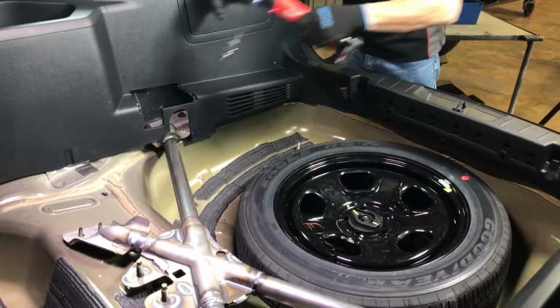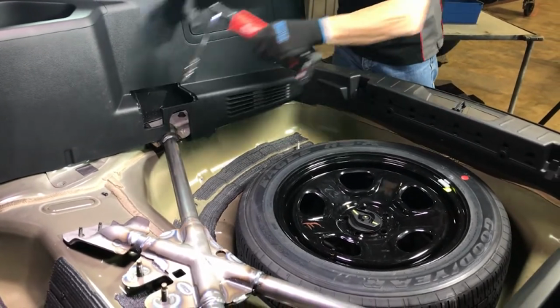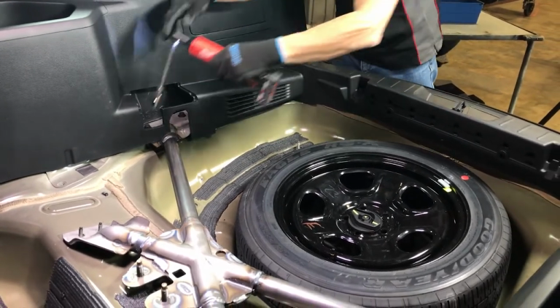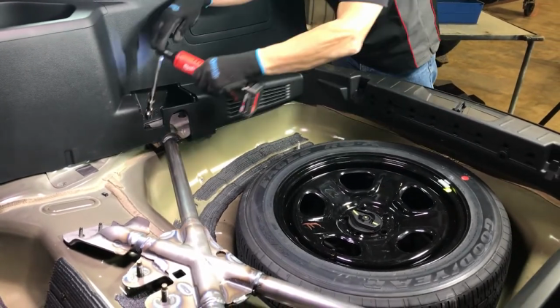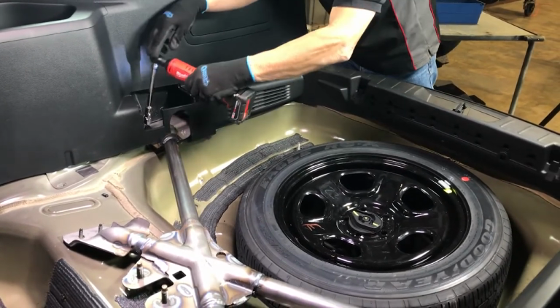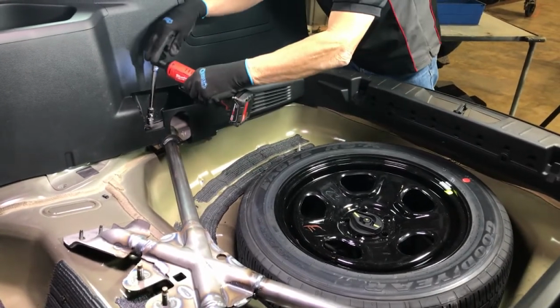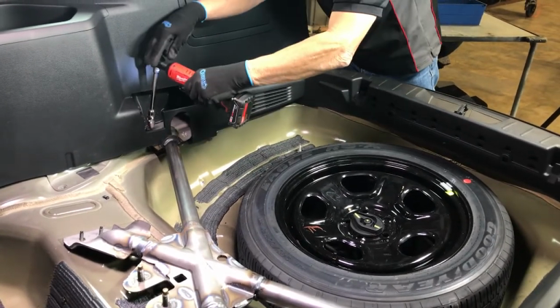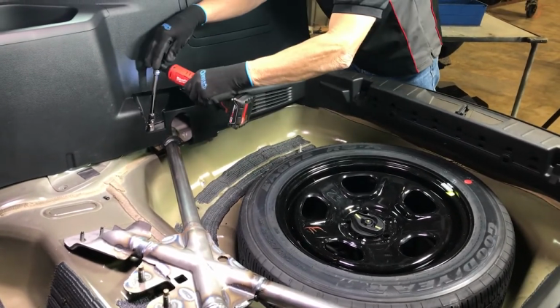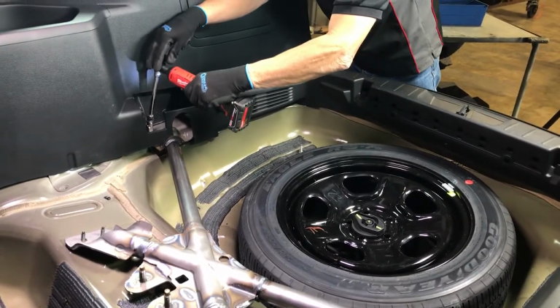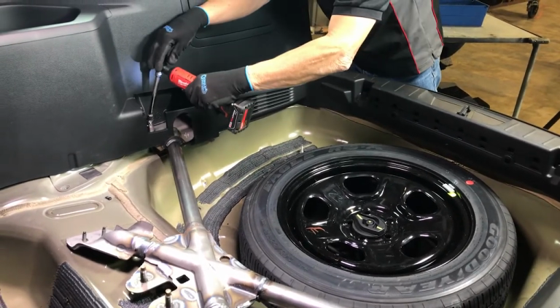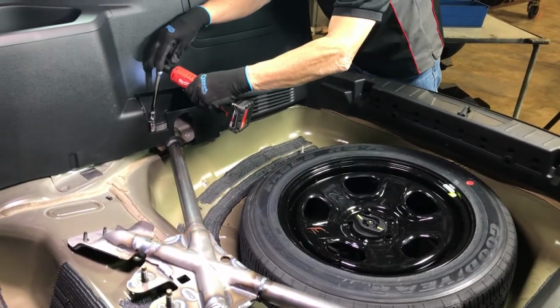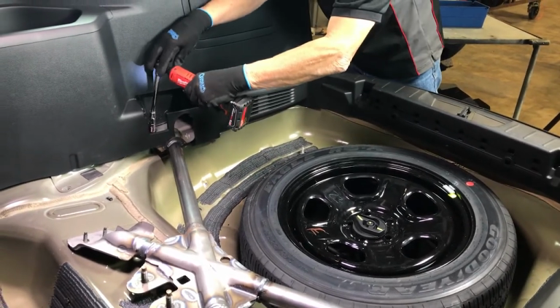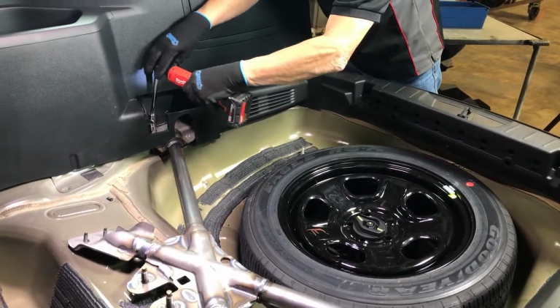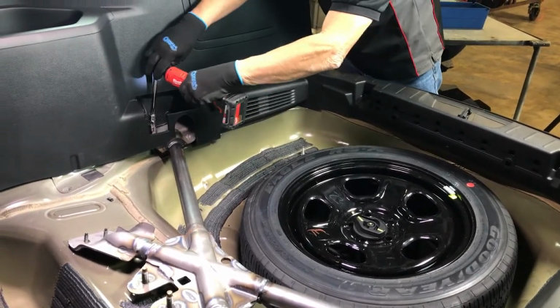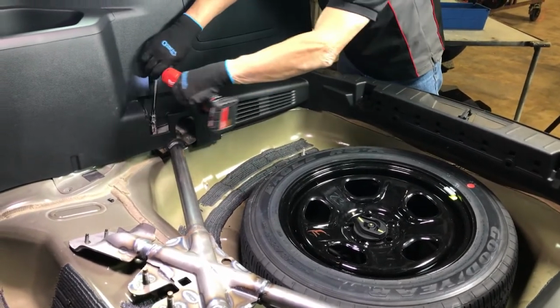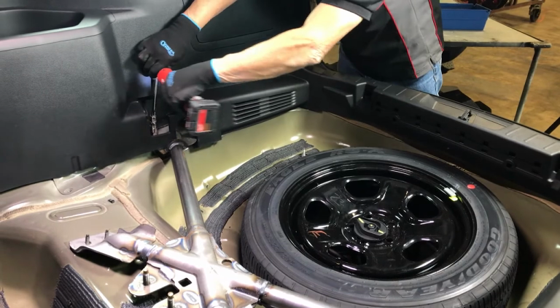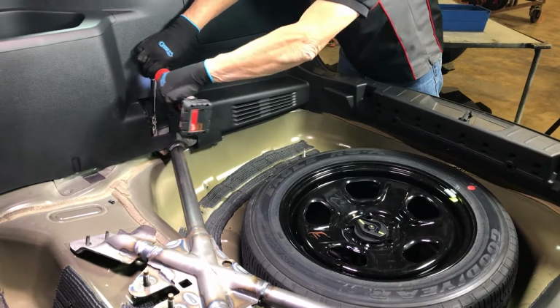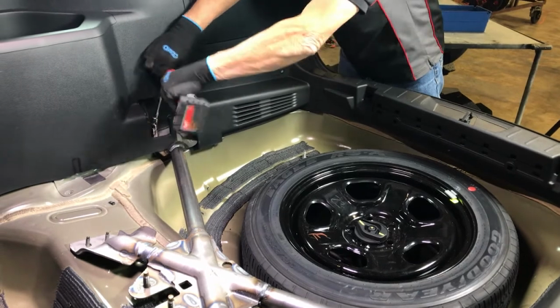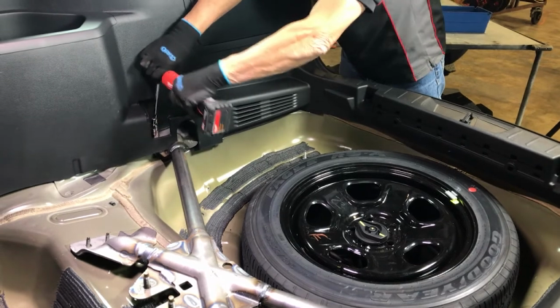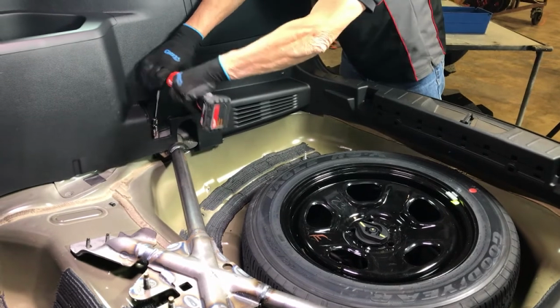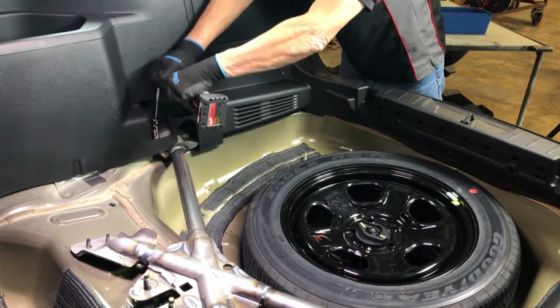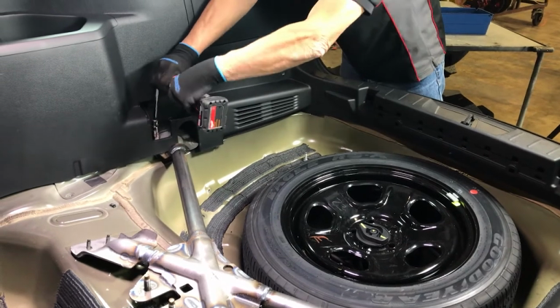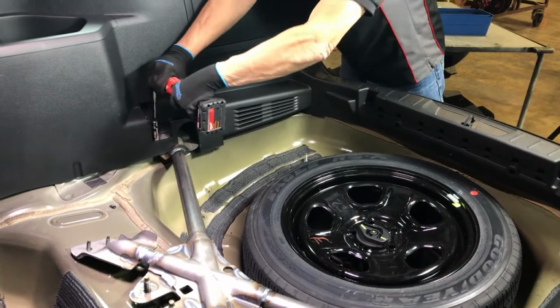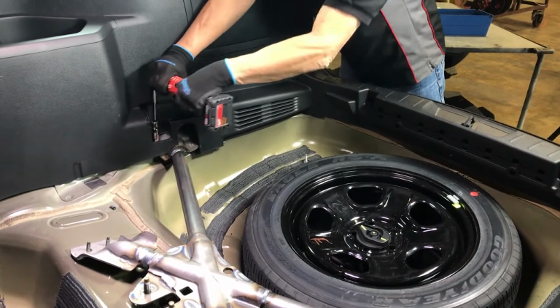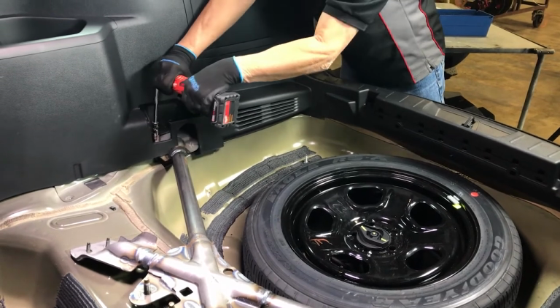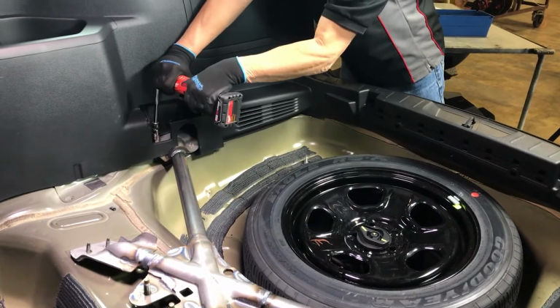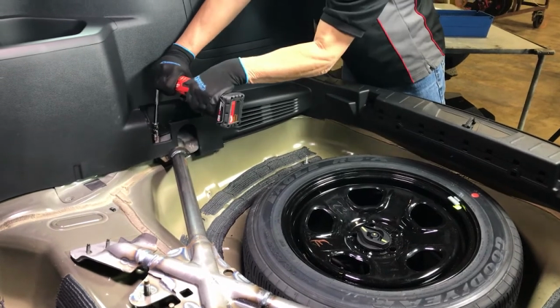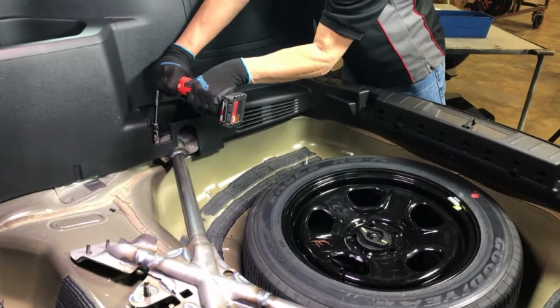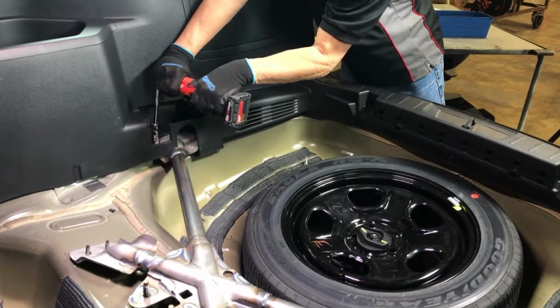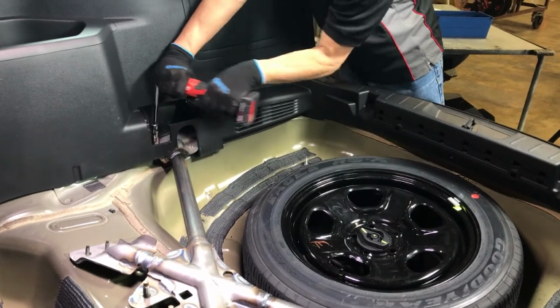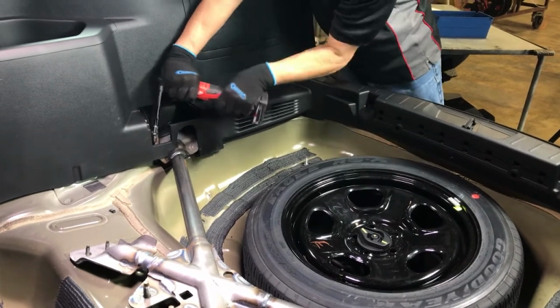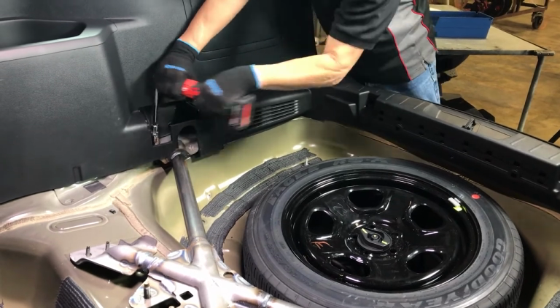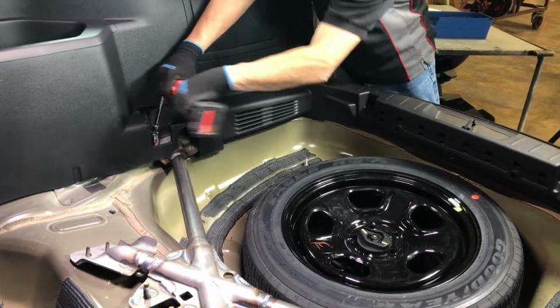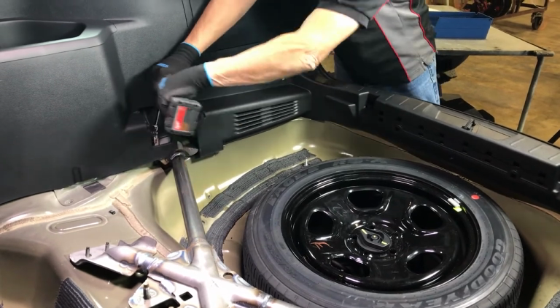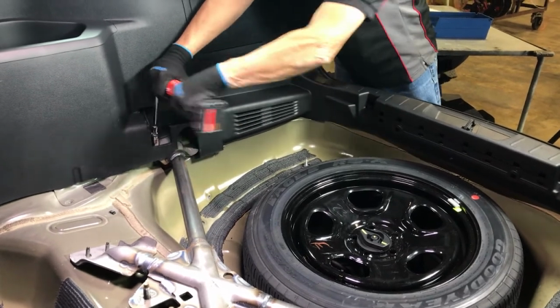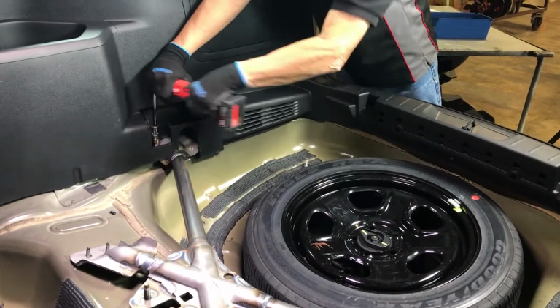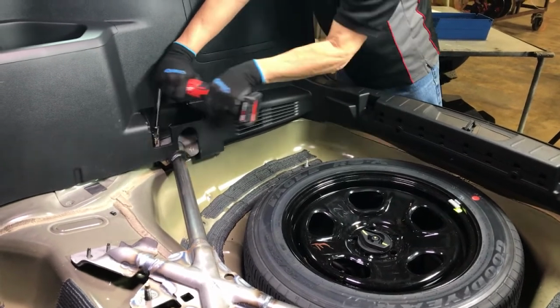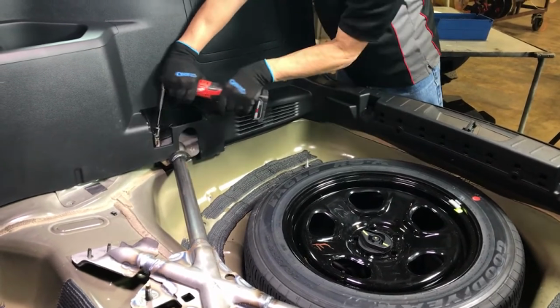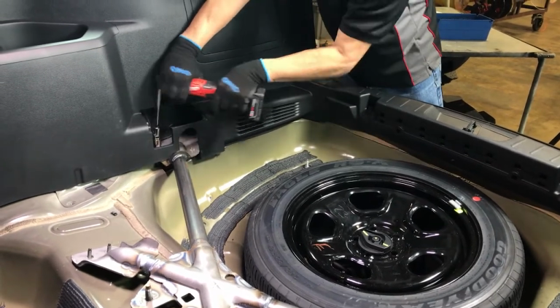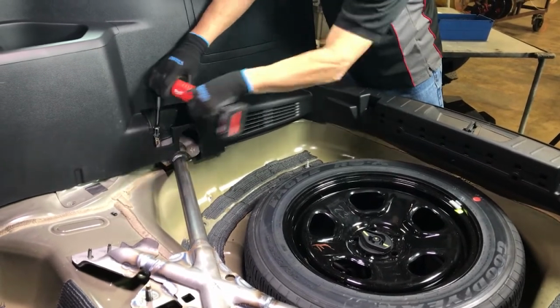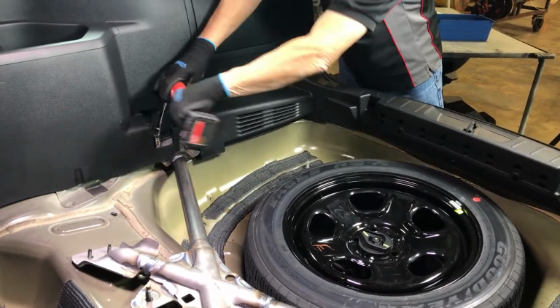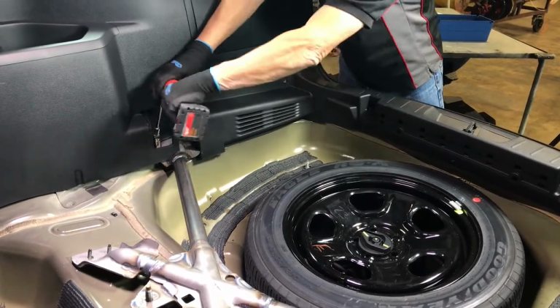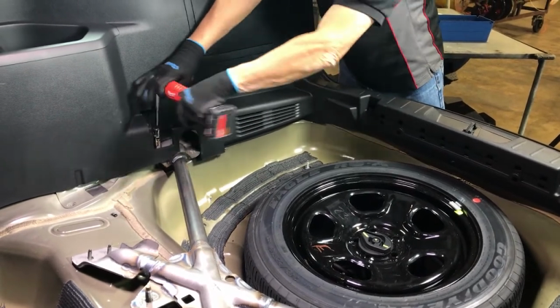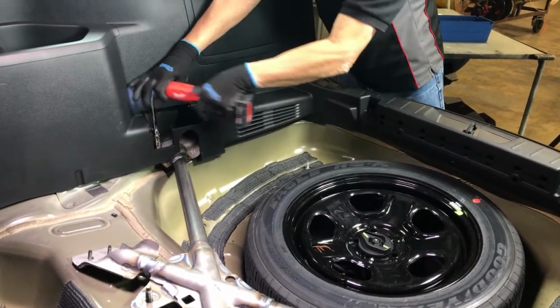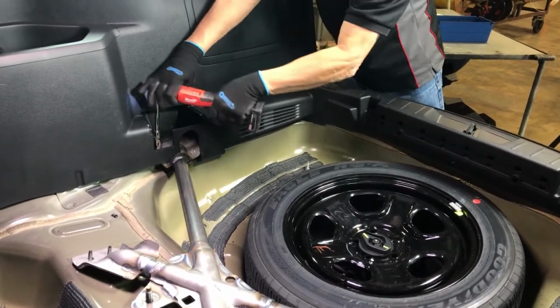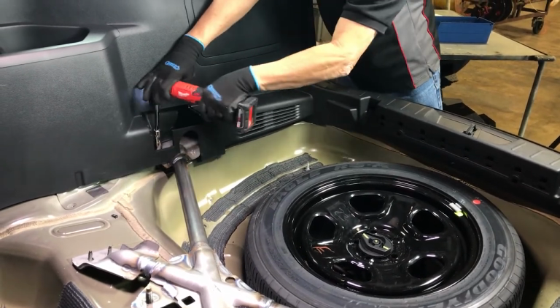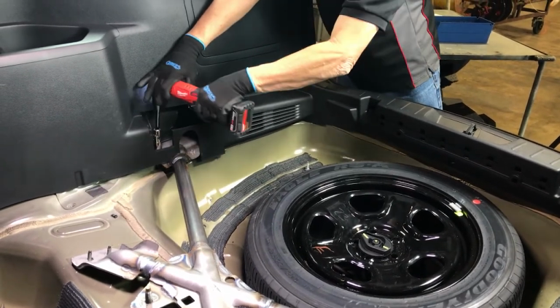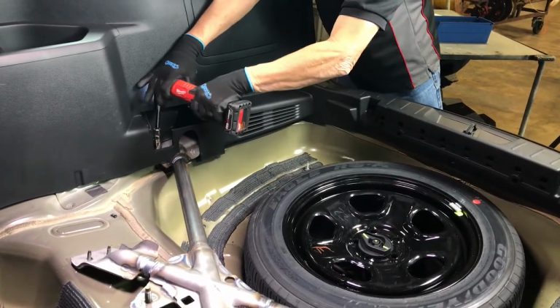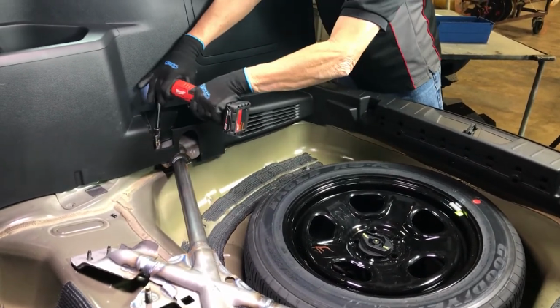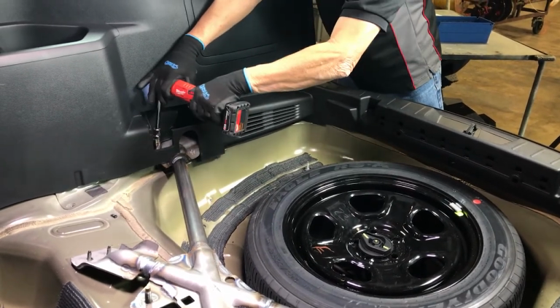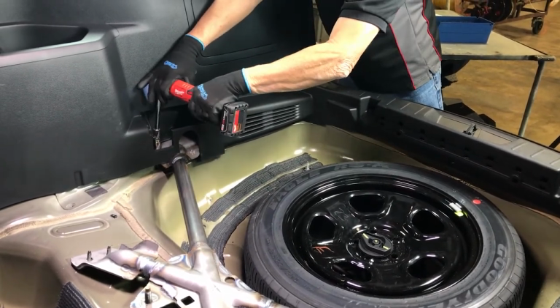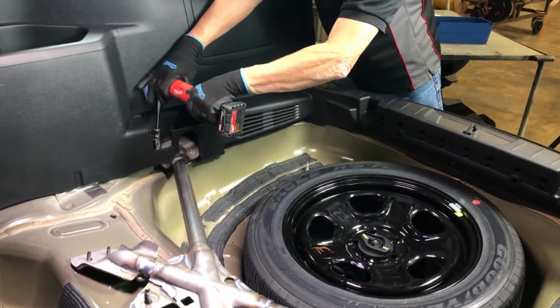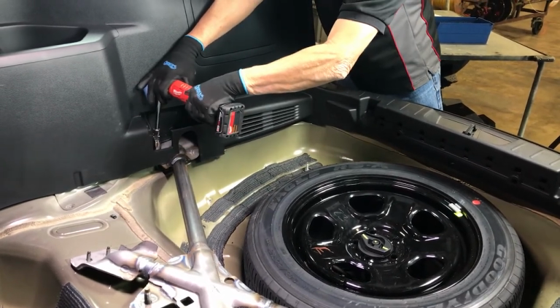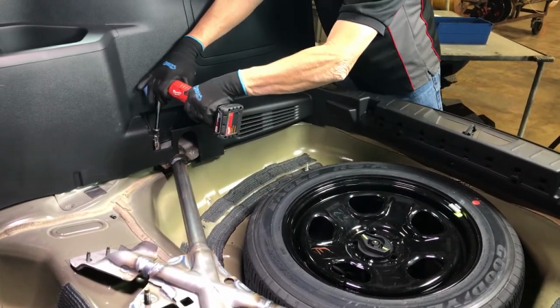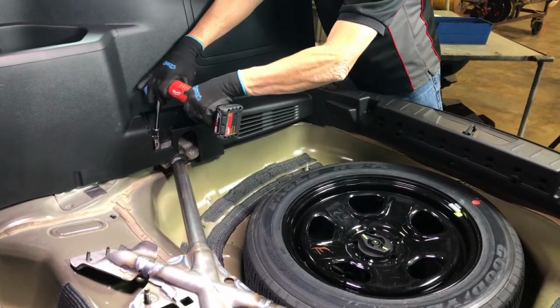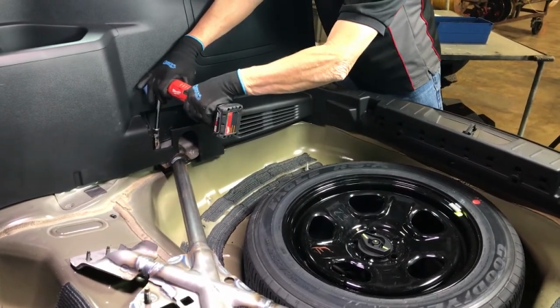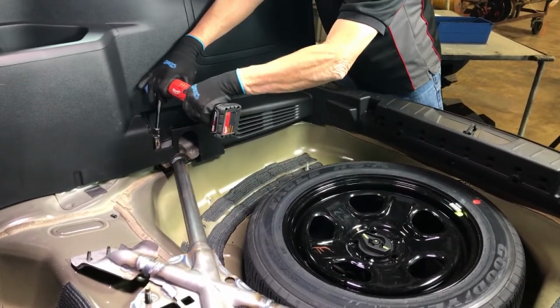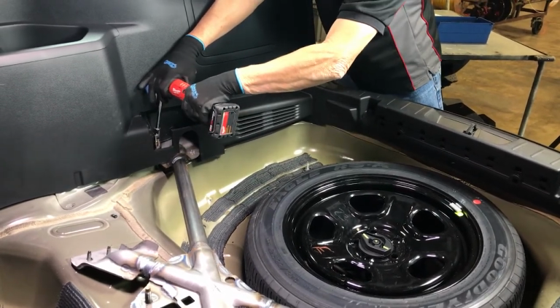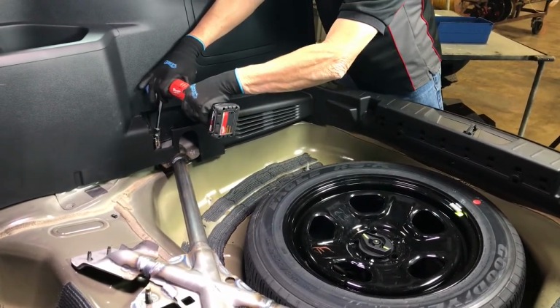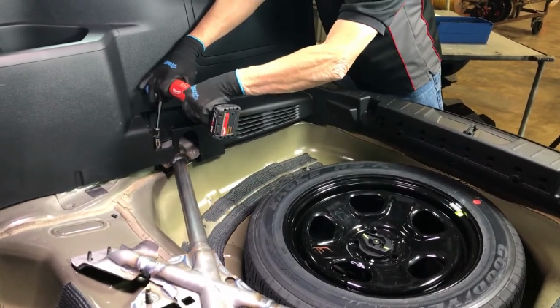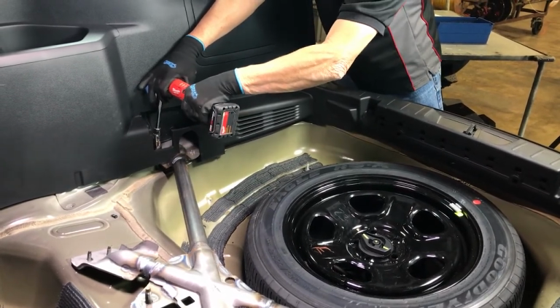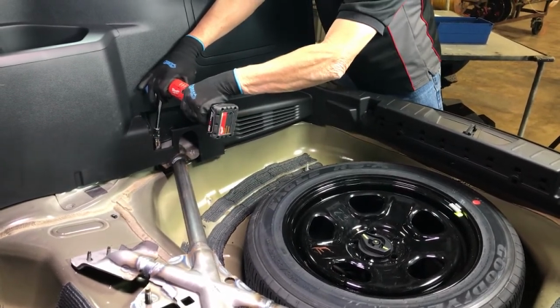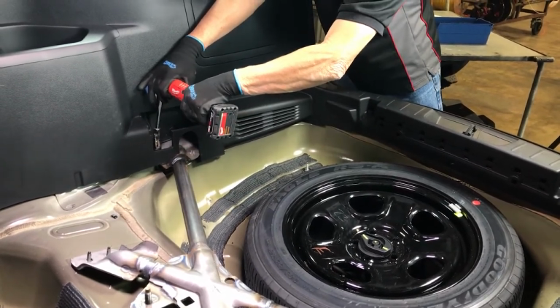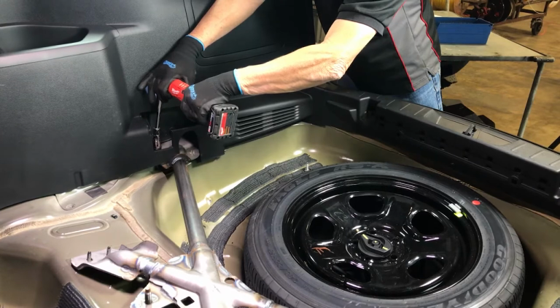Loosen the four bolts, two per side, securing the structural reinforcement X-brace using a 15mm socket and ratchet.